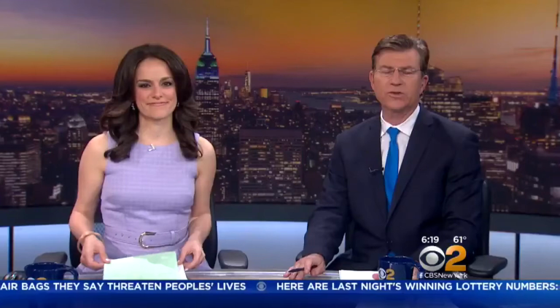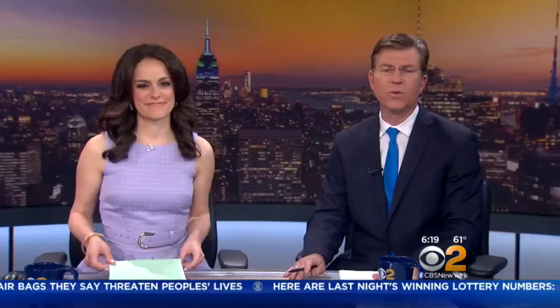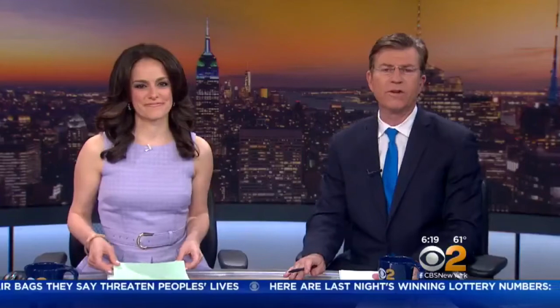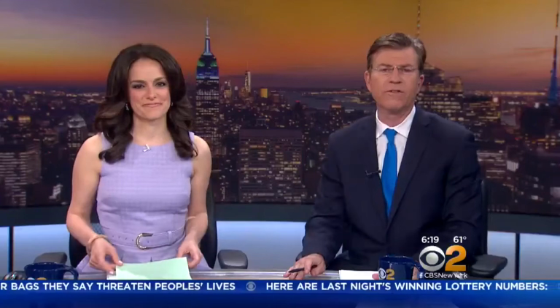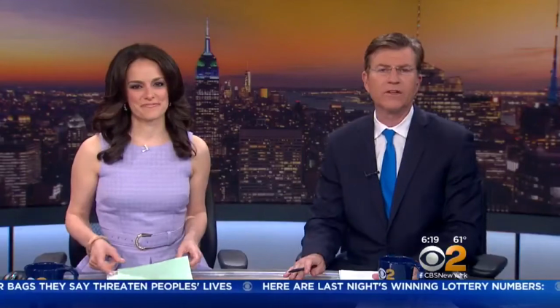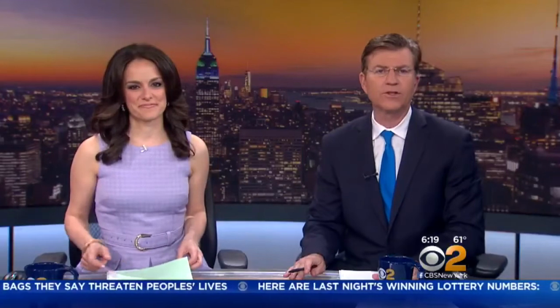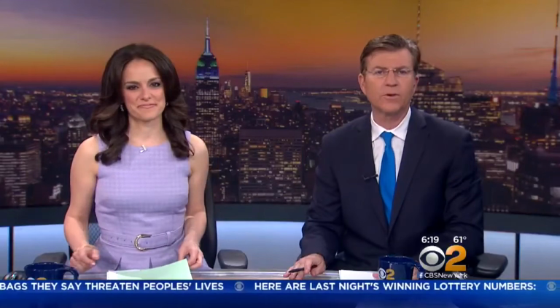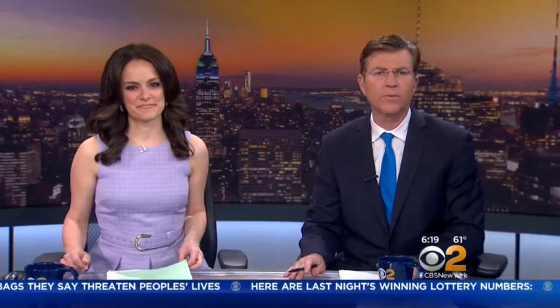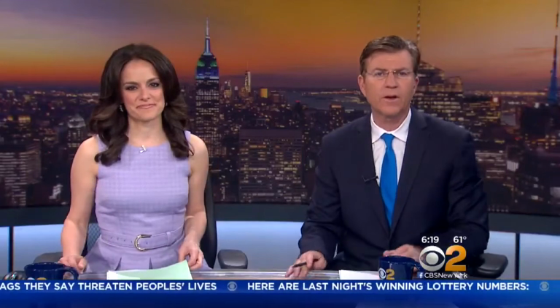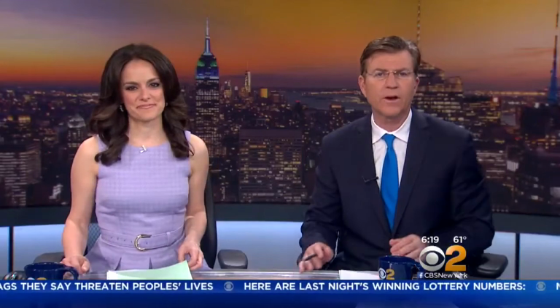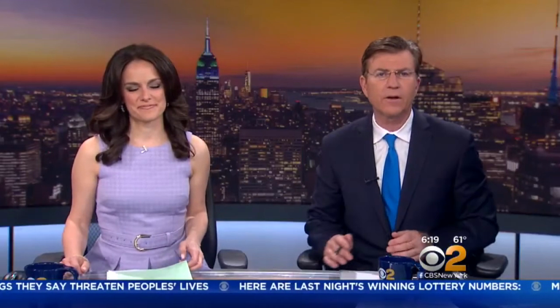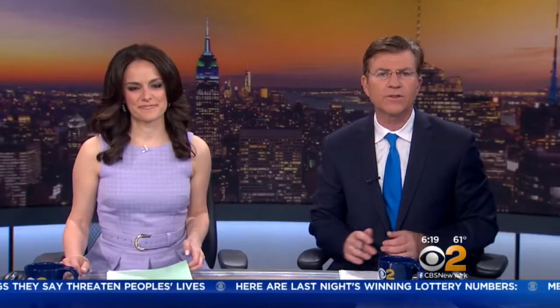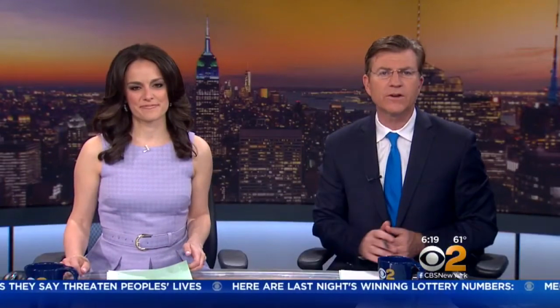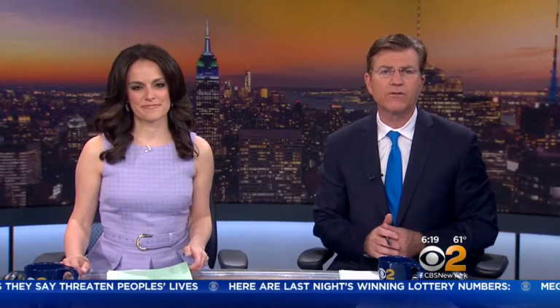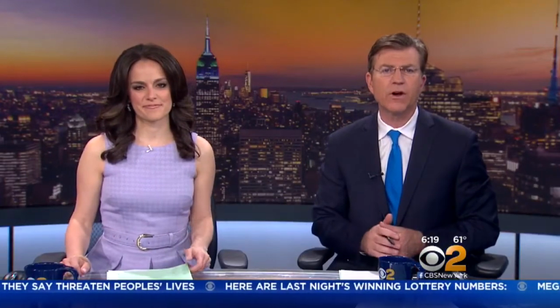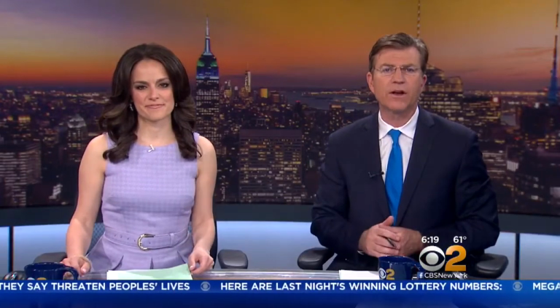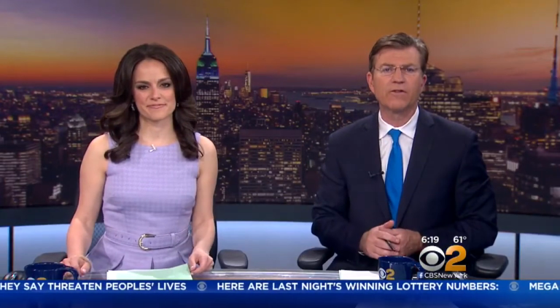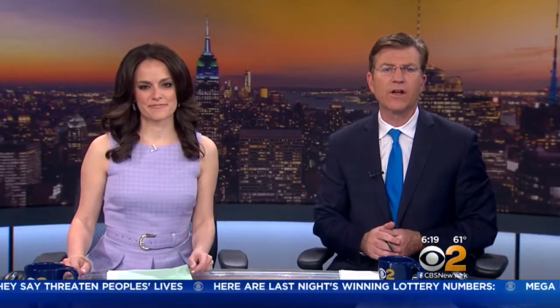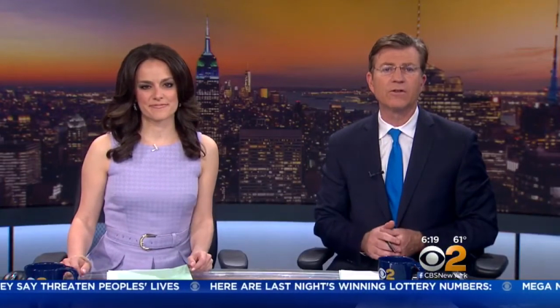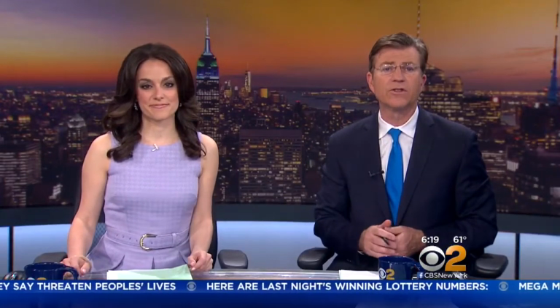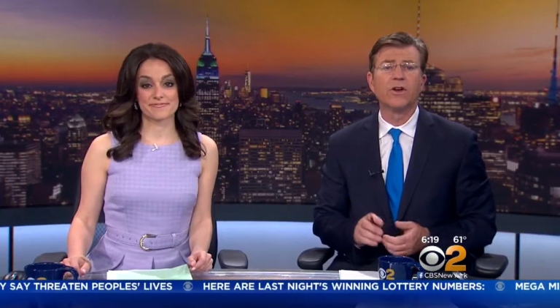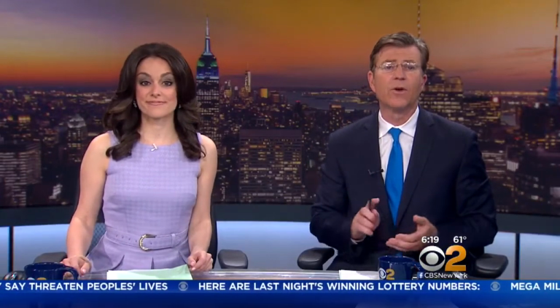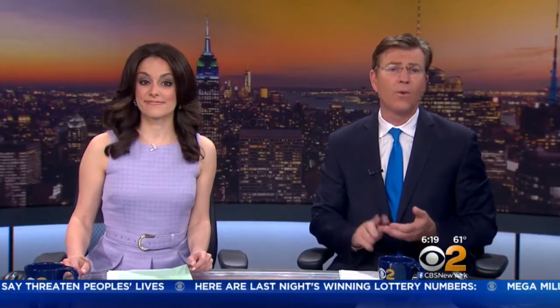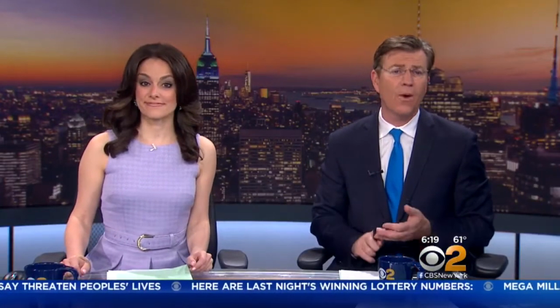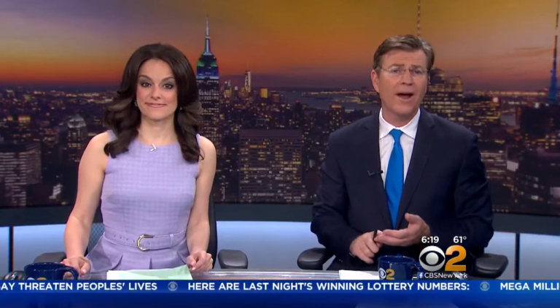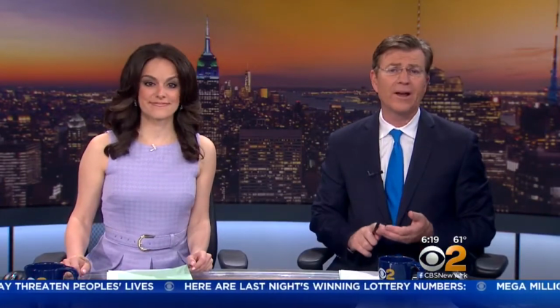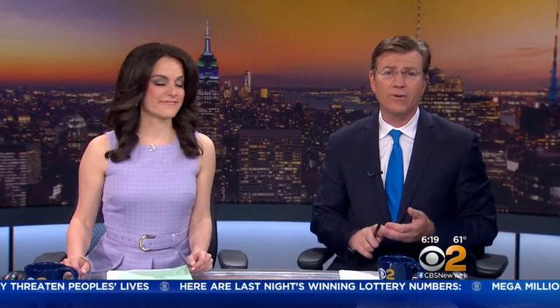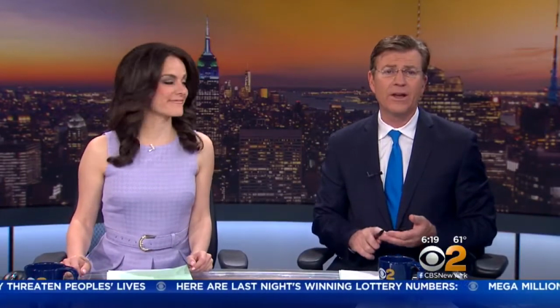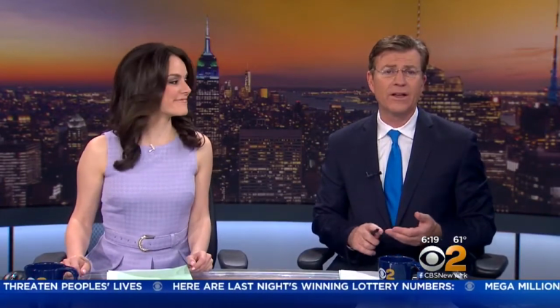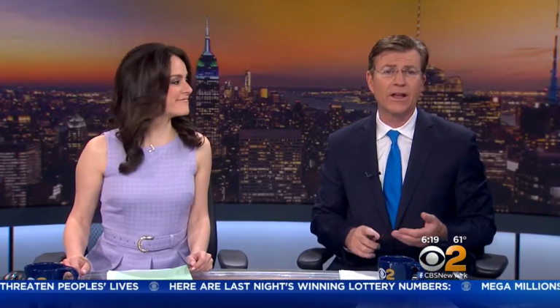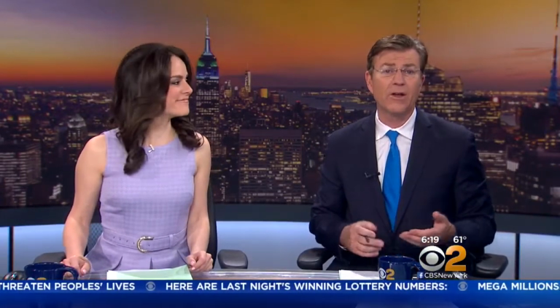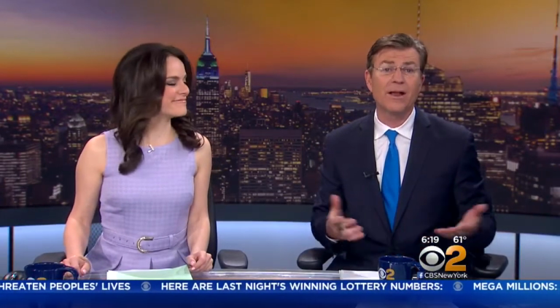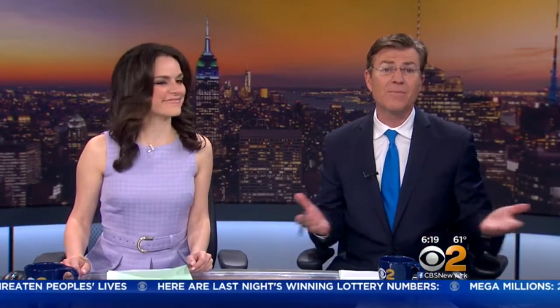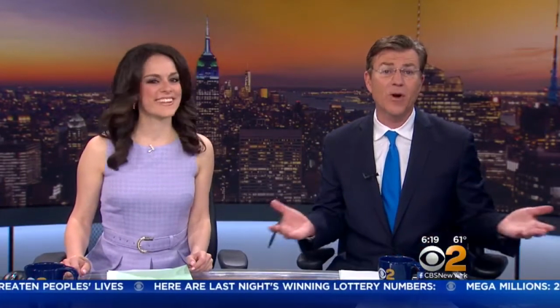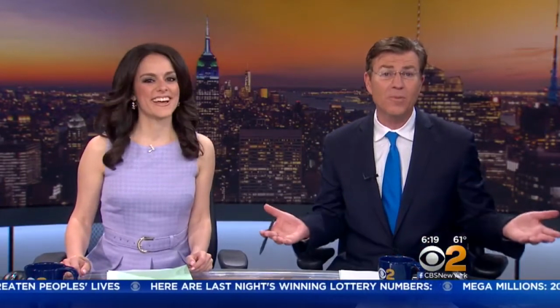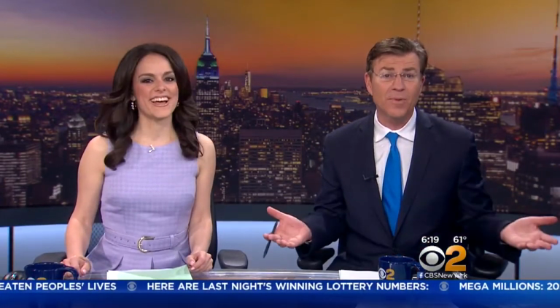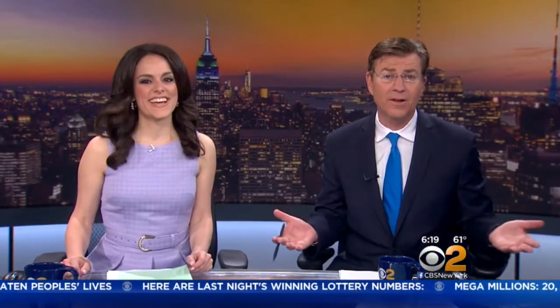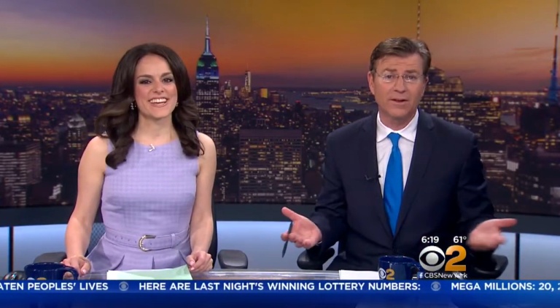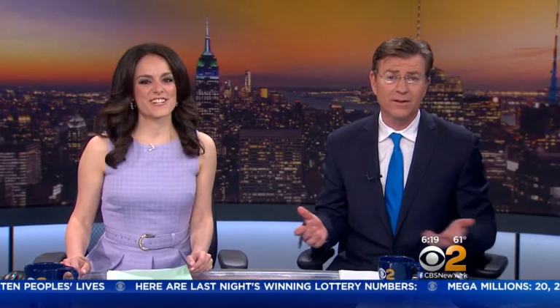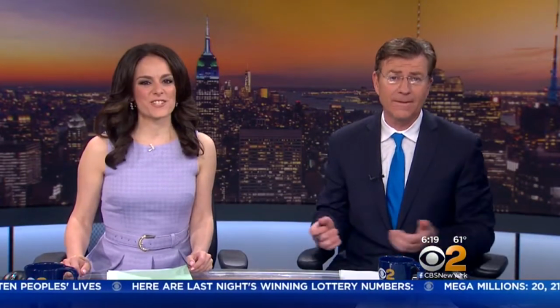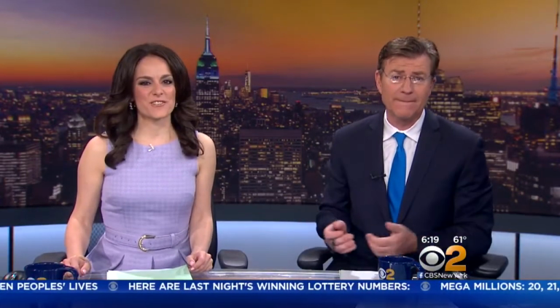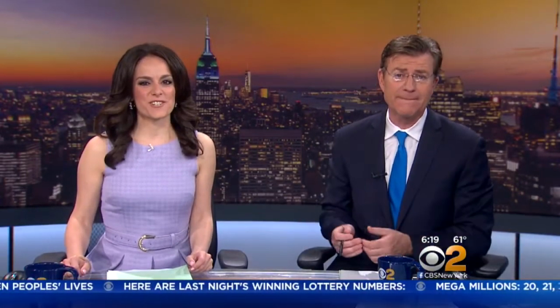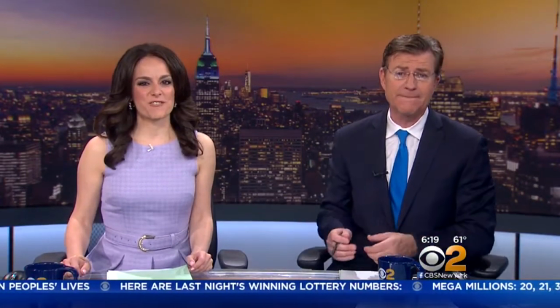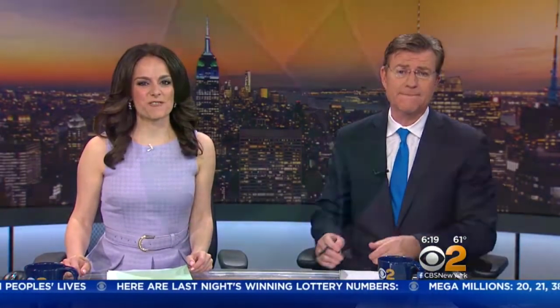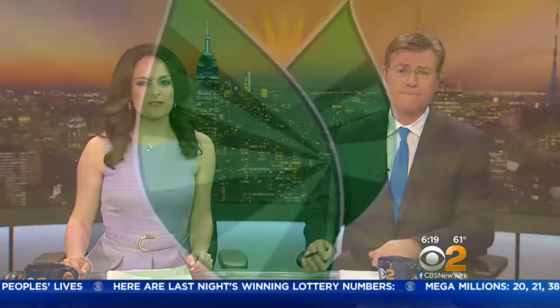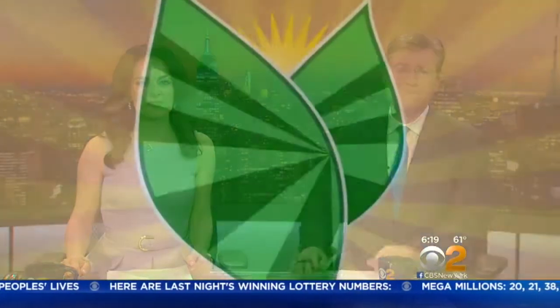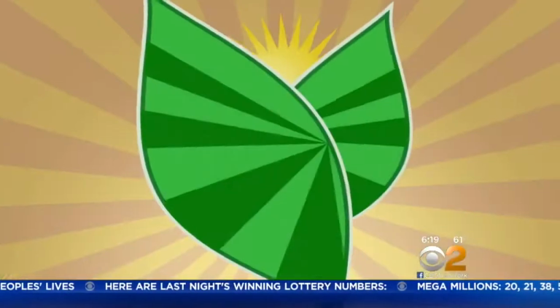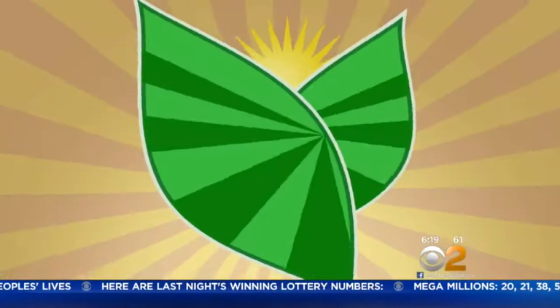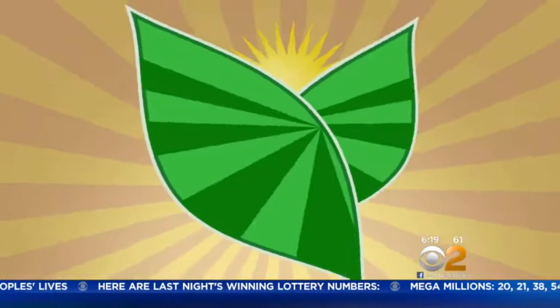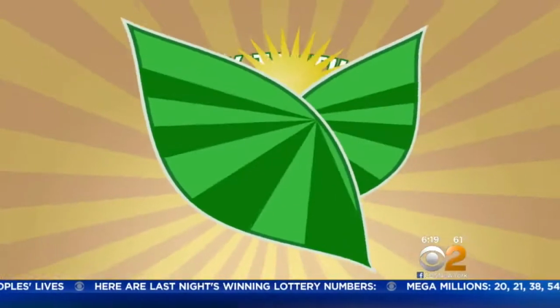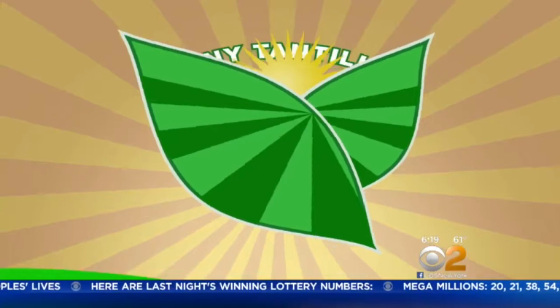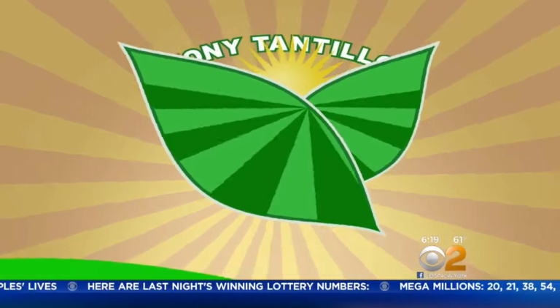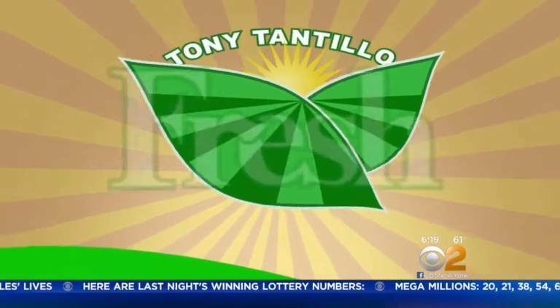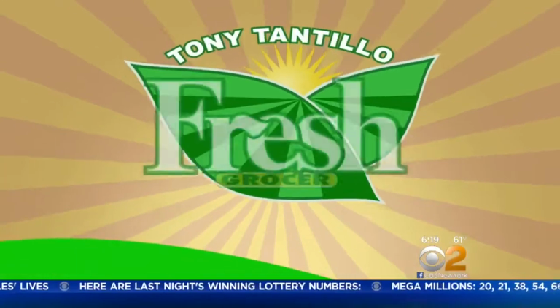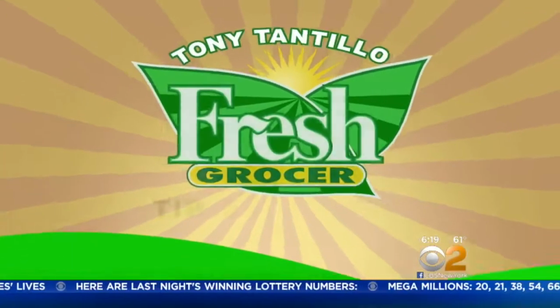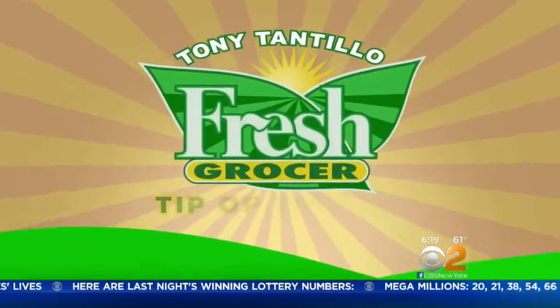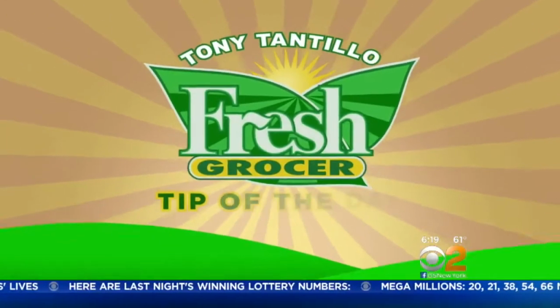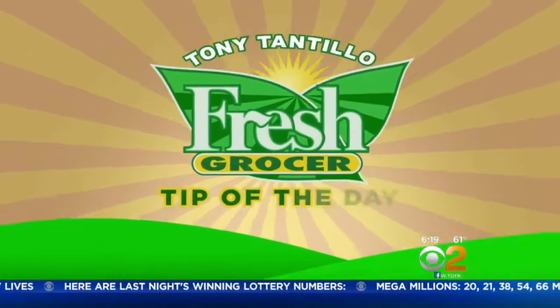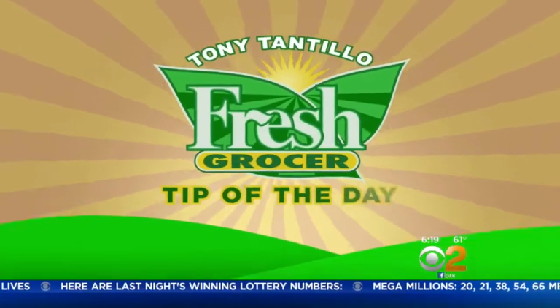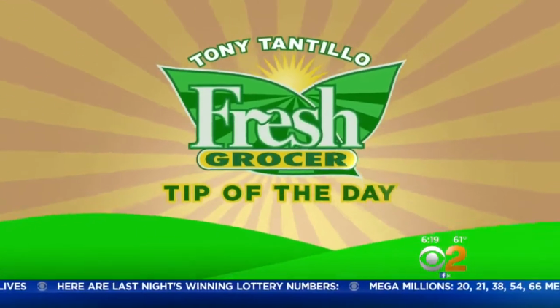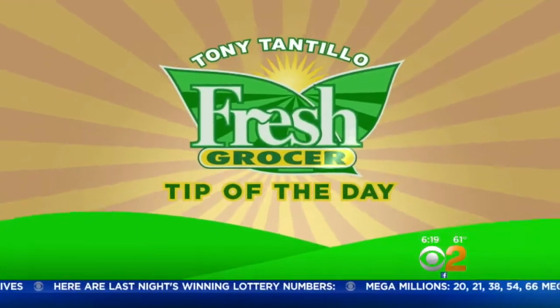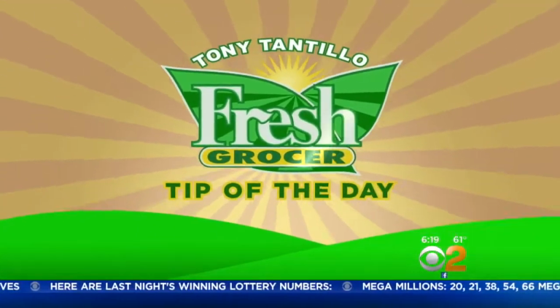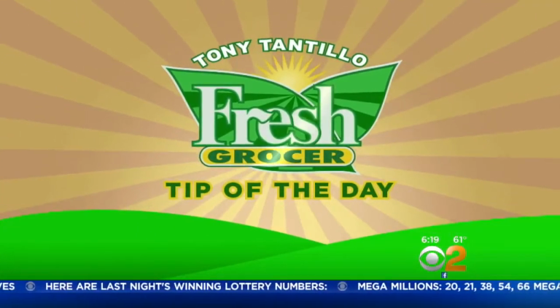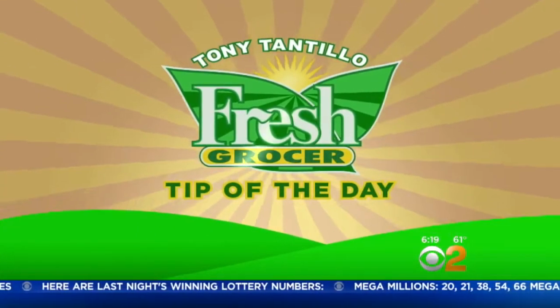It's not just one vegetable, but it comes in a variety of colors: white, green, yellow, and purple. Here's fresh grocer Tony Tintilo in the produce aisle.